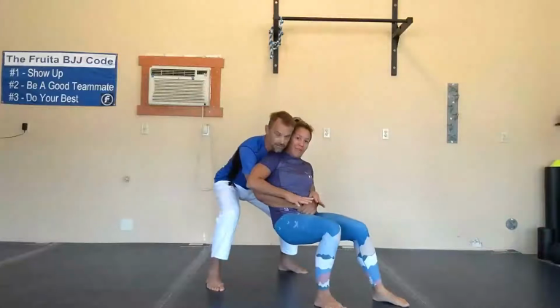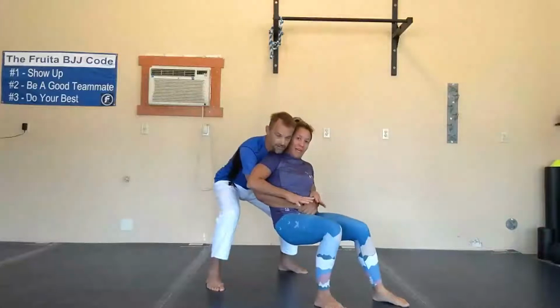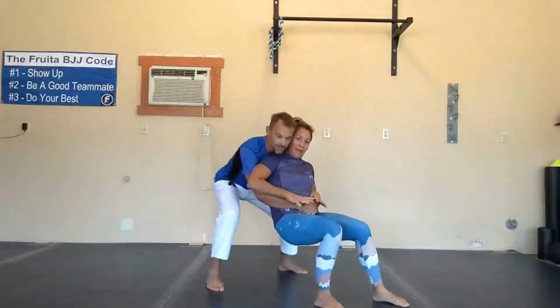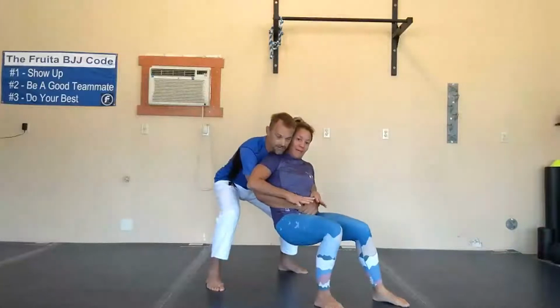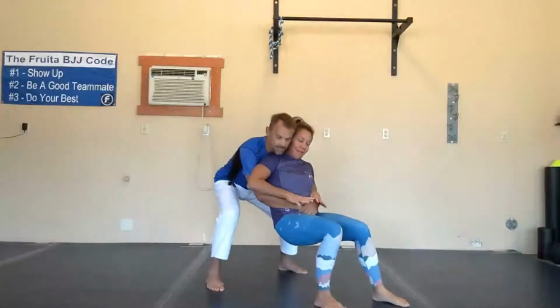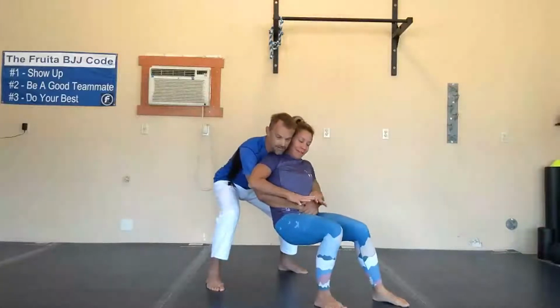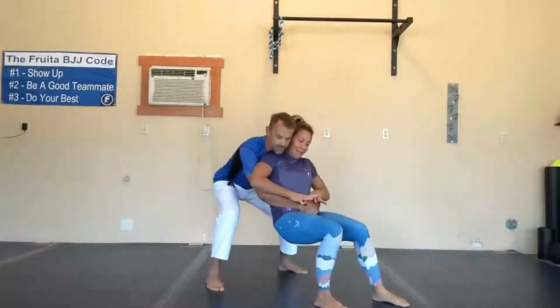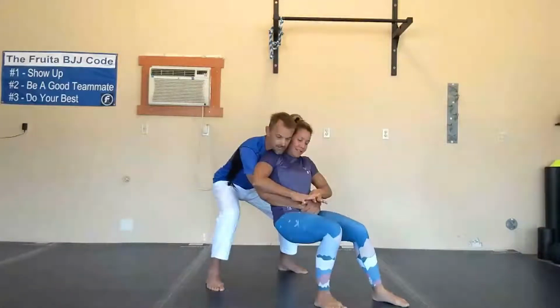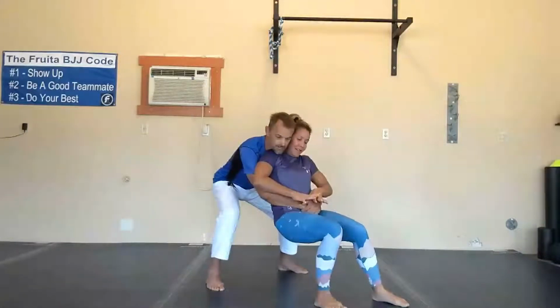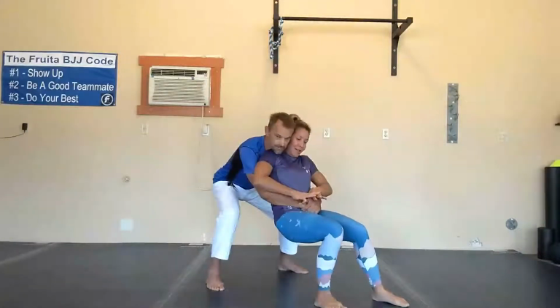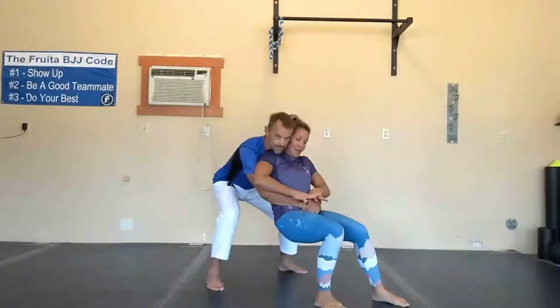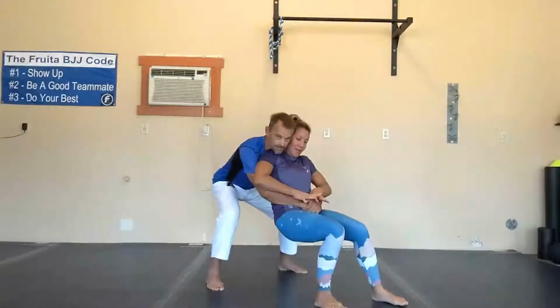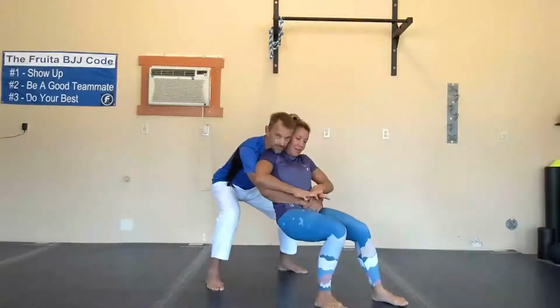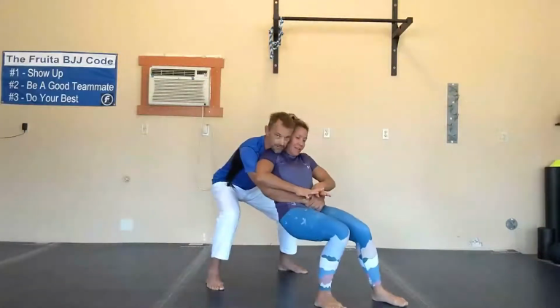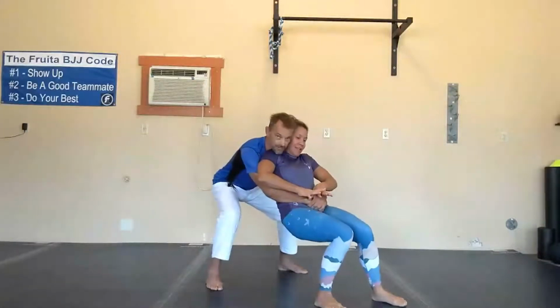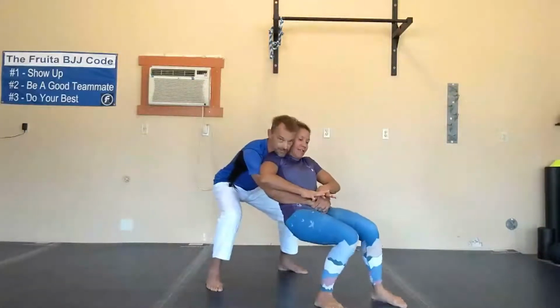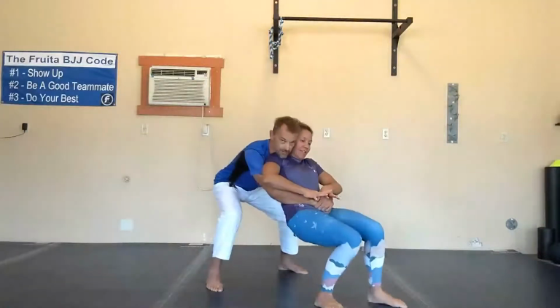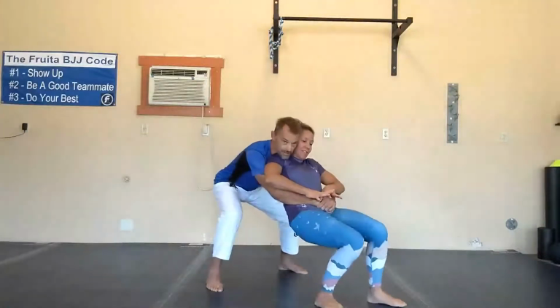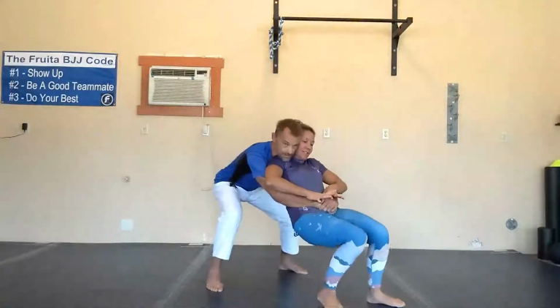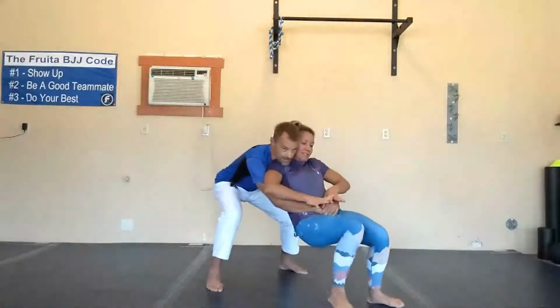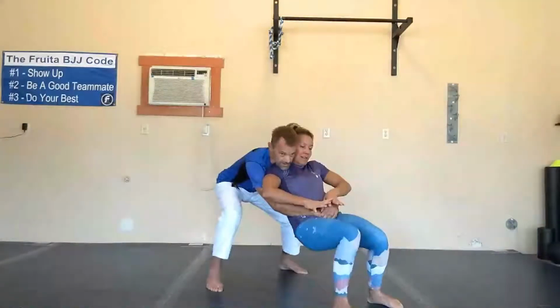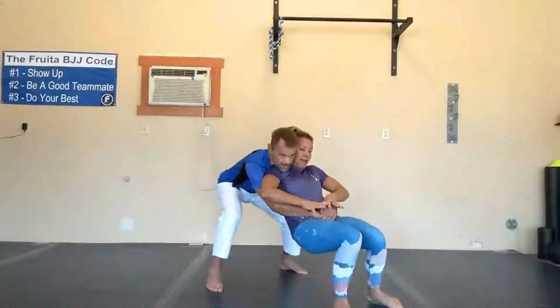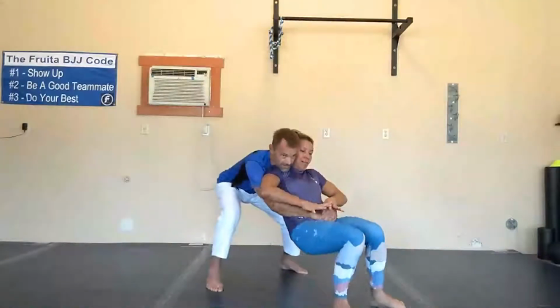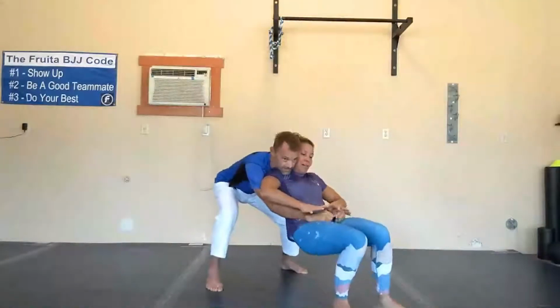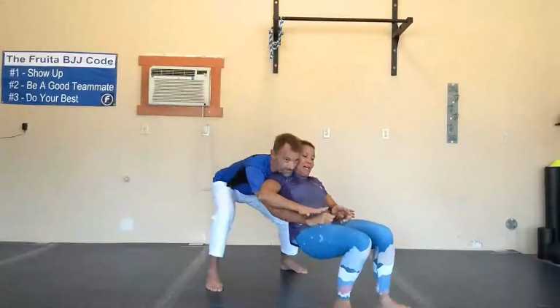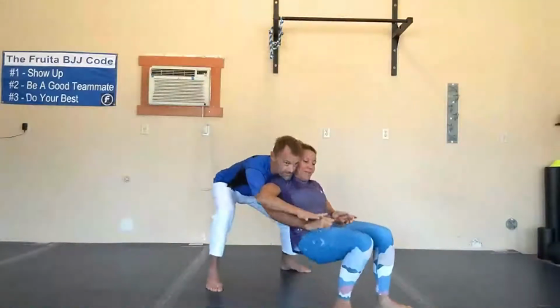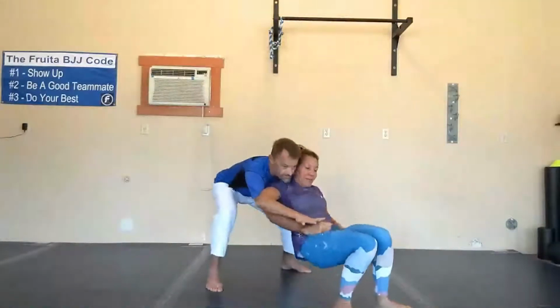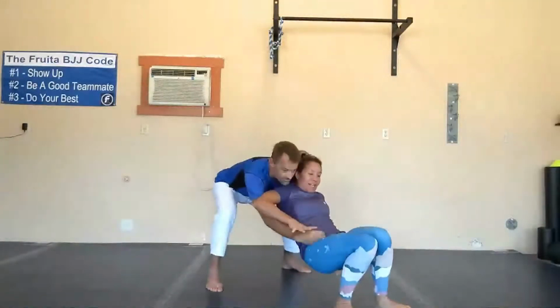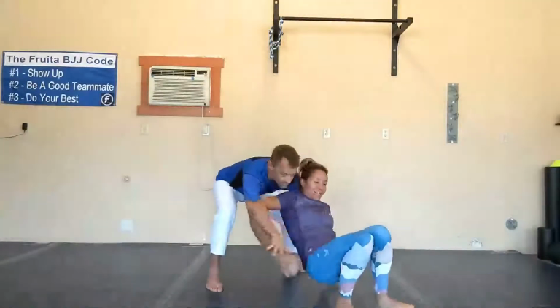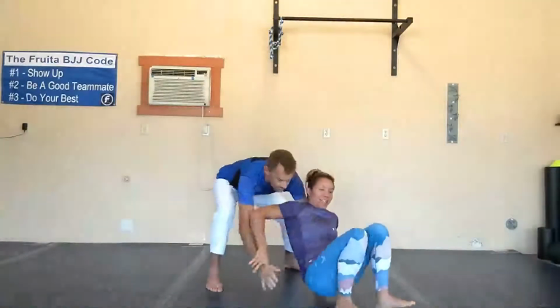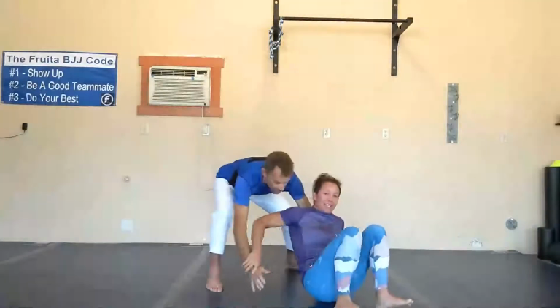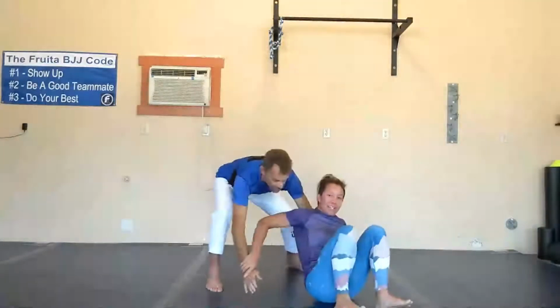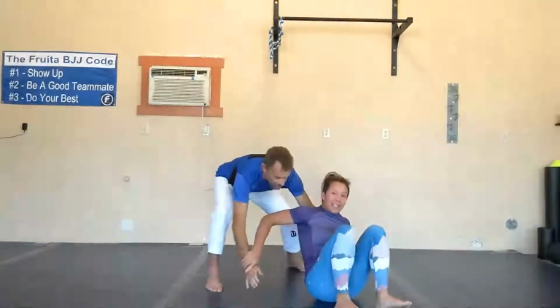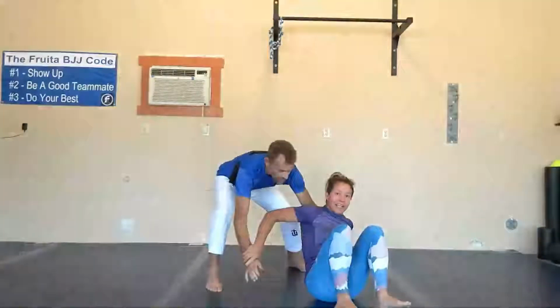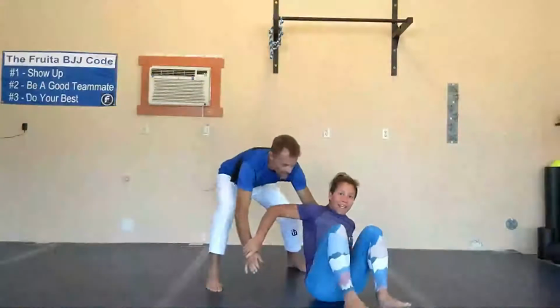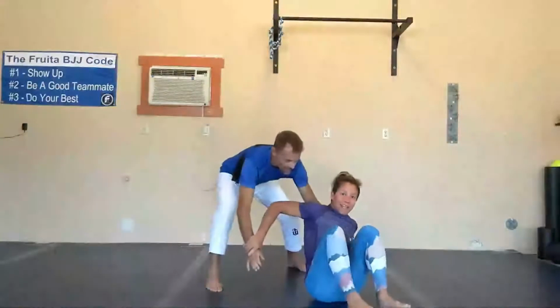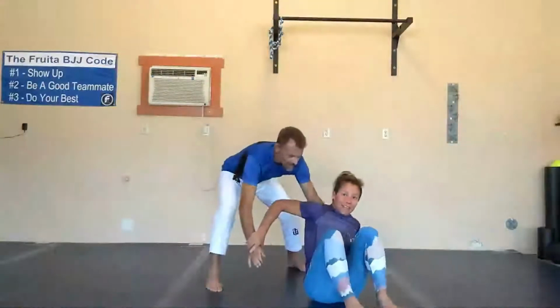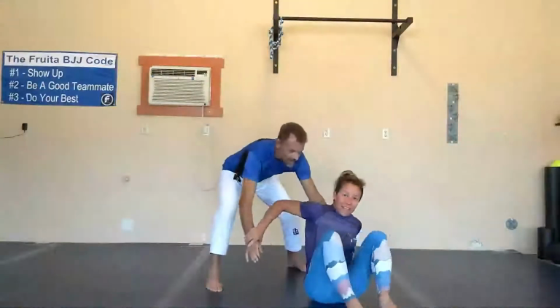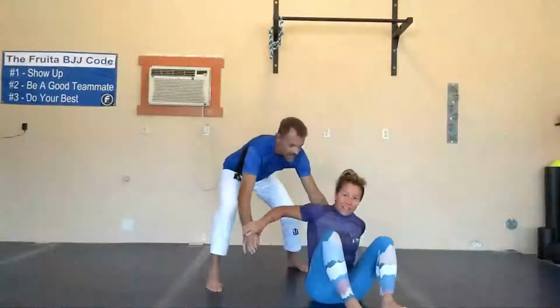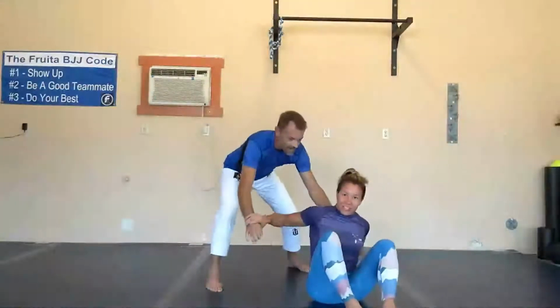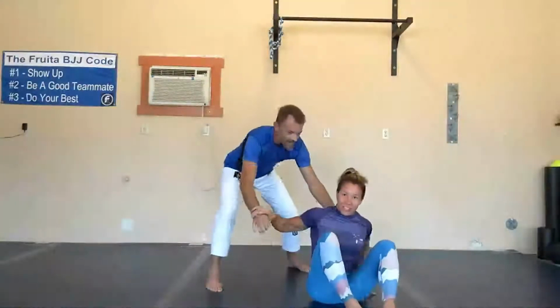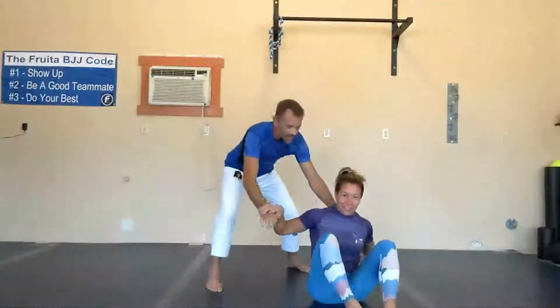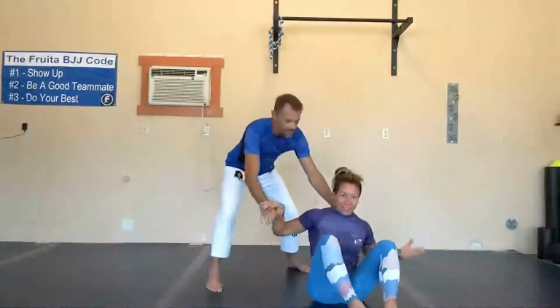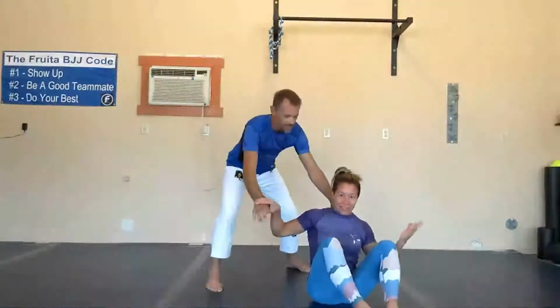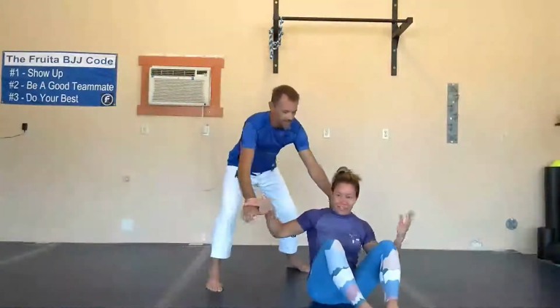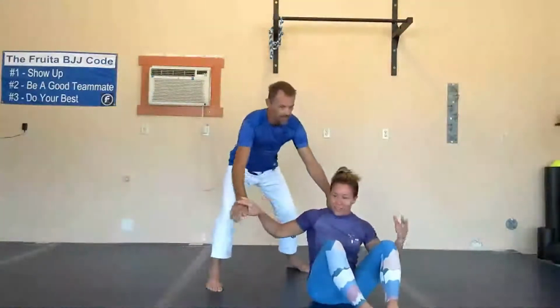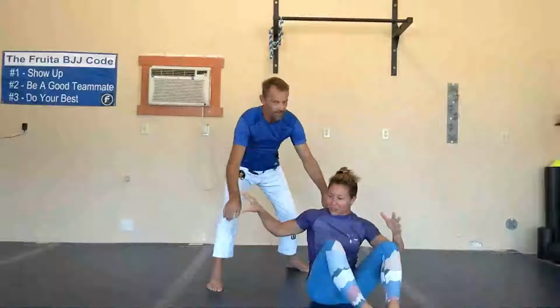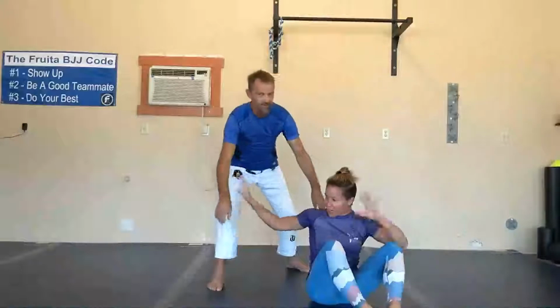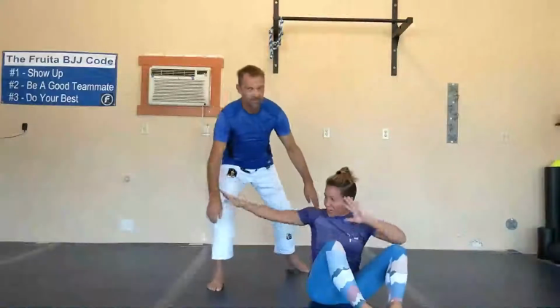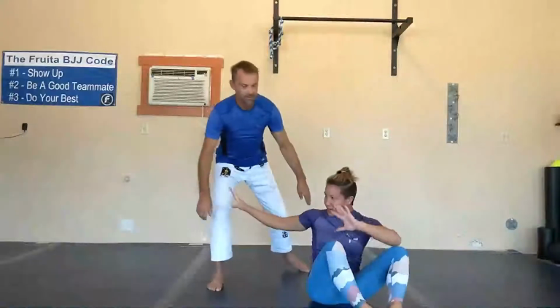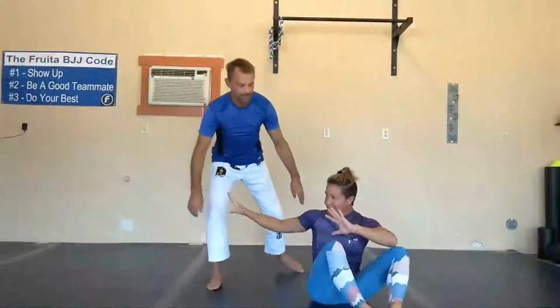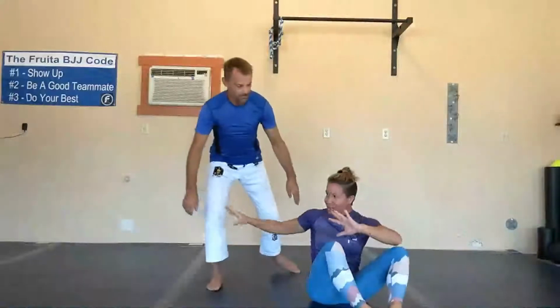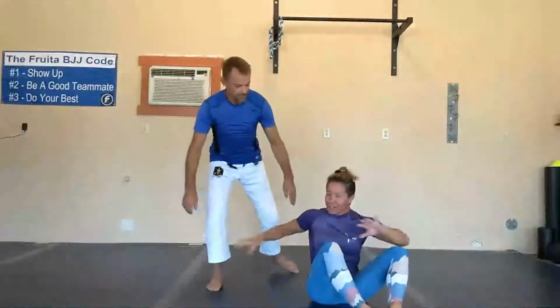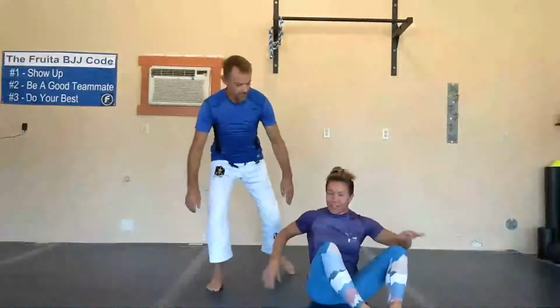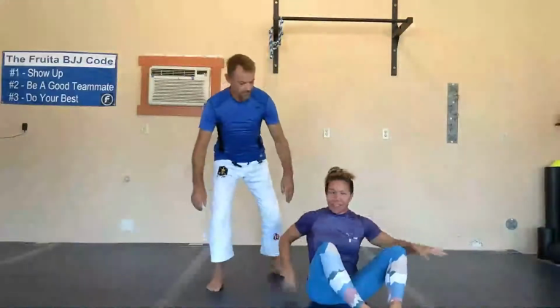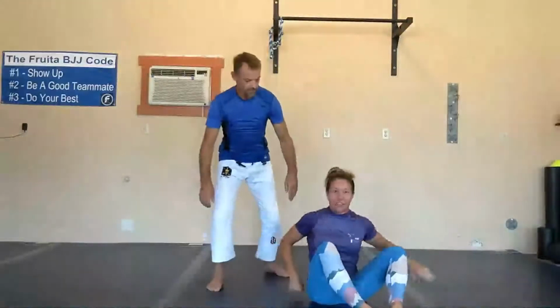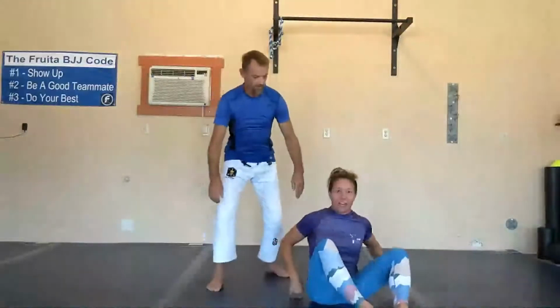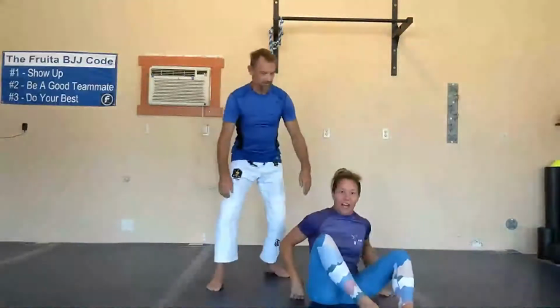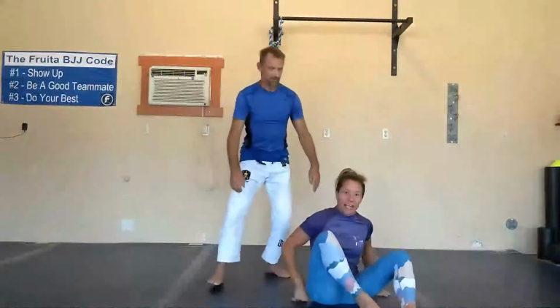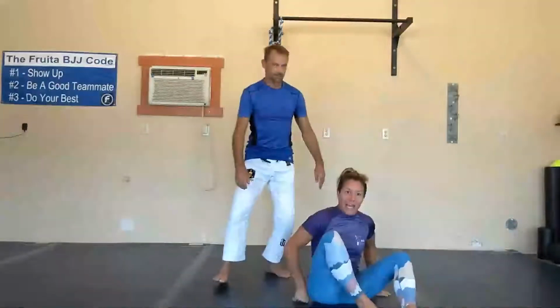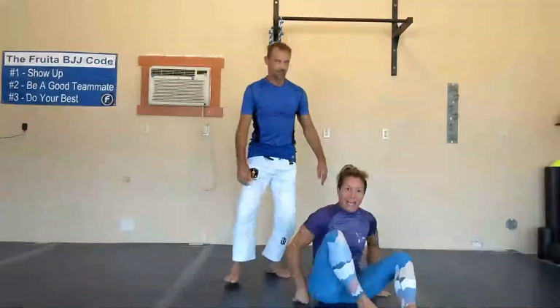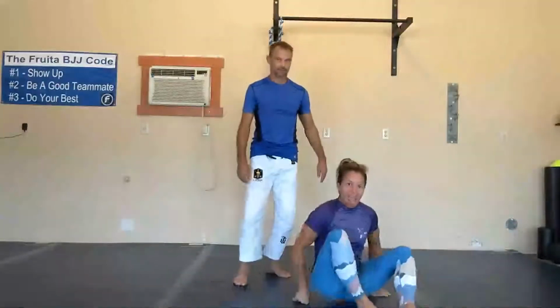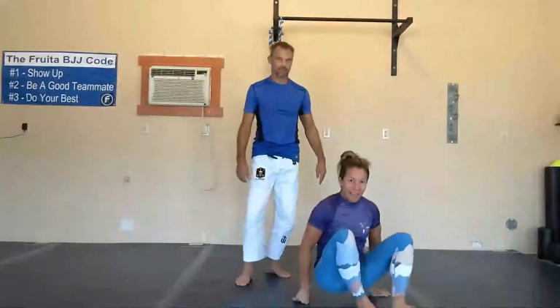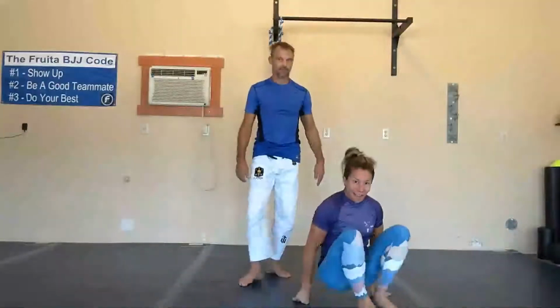And then you want to start to walk your hips away from them. Then you just start applying pressure, and eventually — even if you're on the ground — you've gotten out of that.